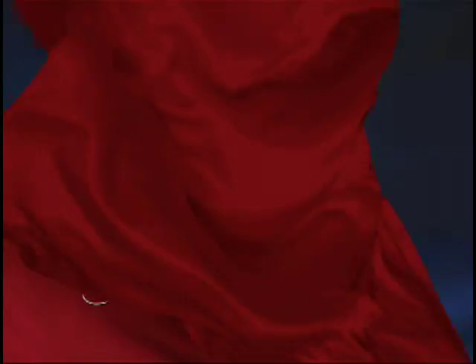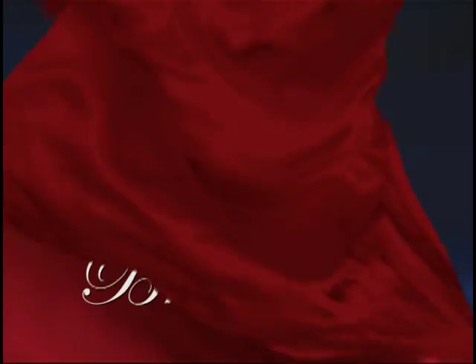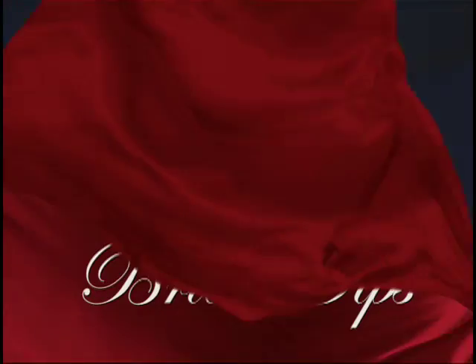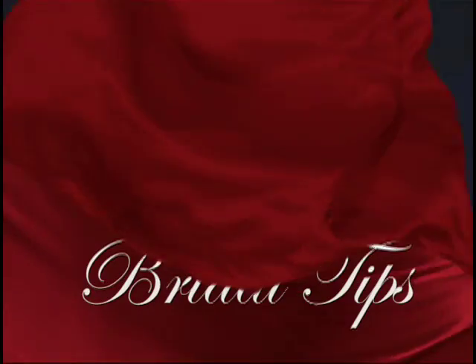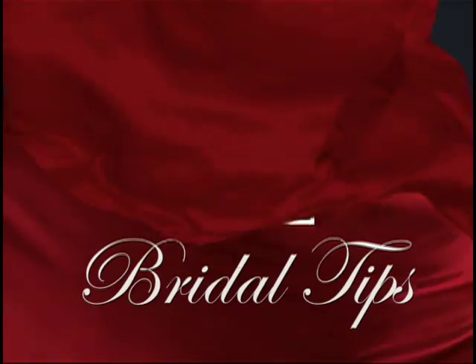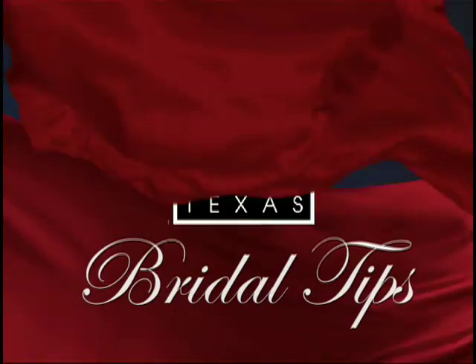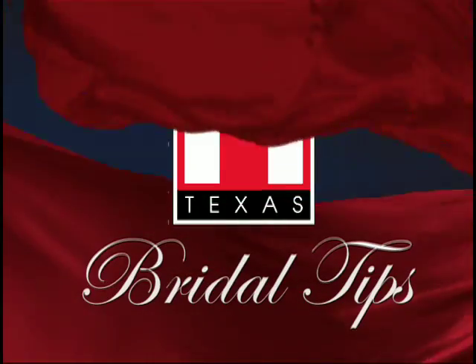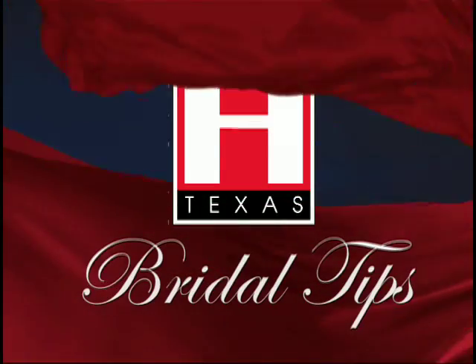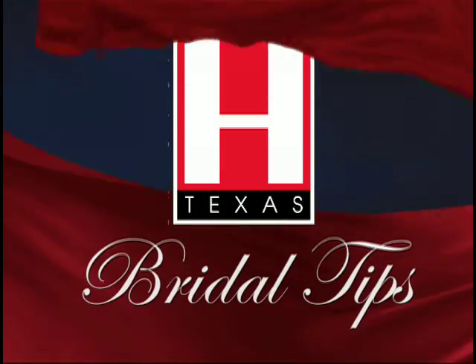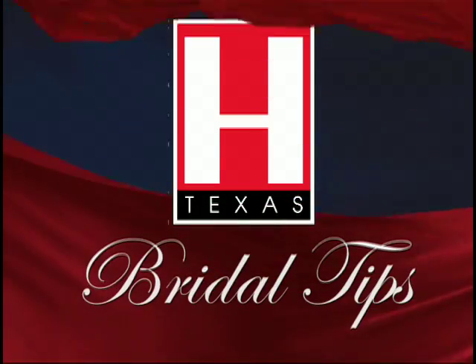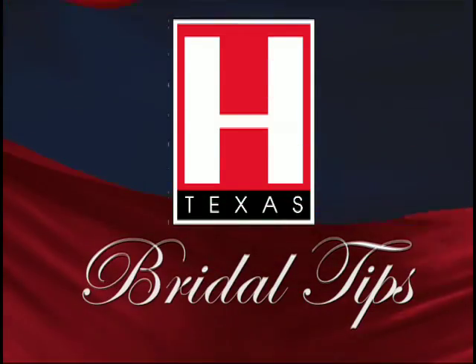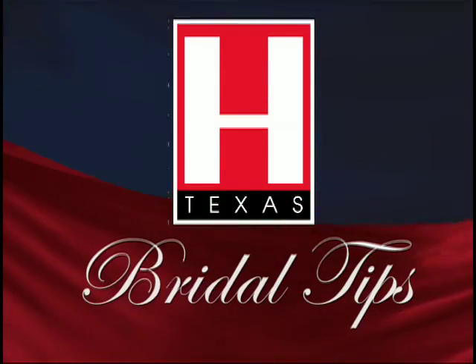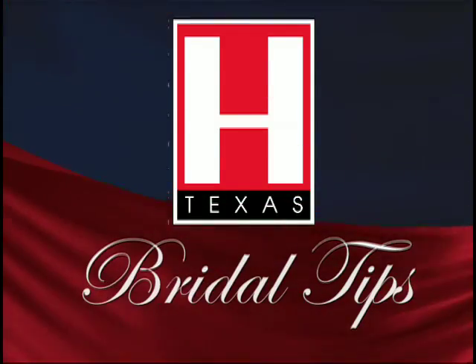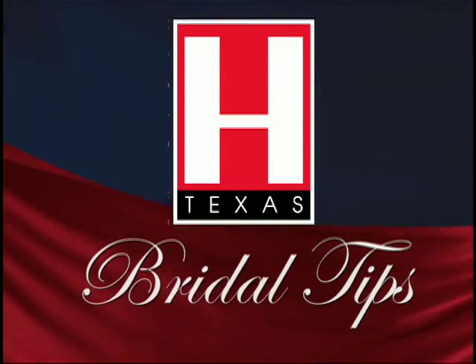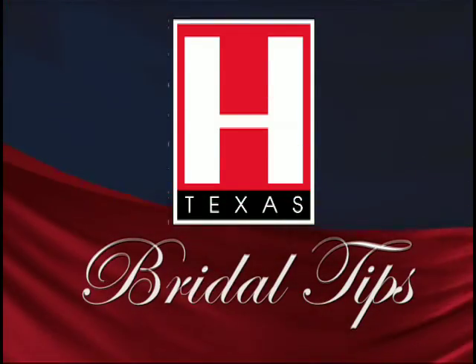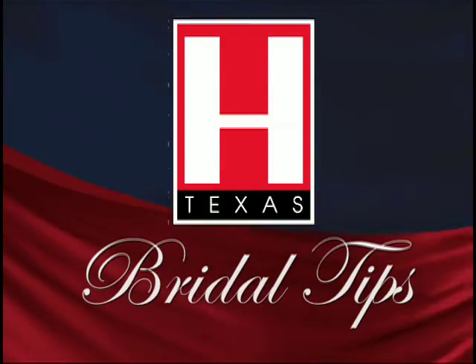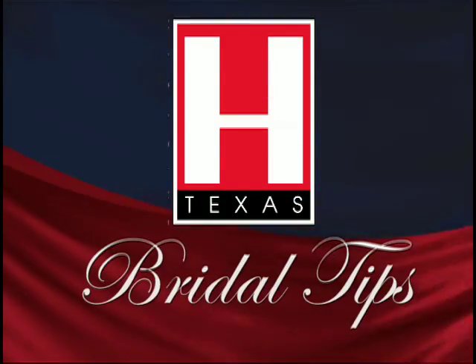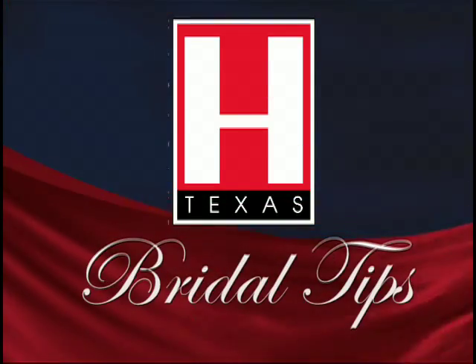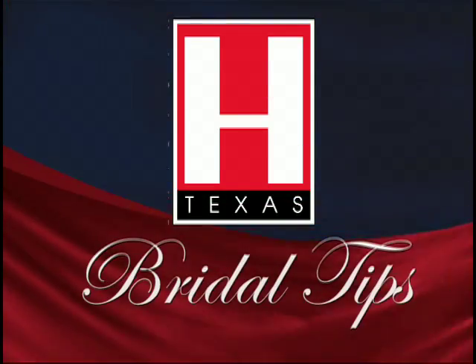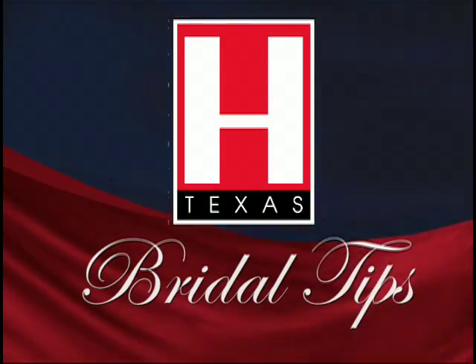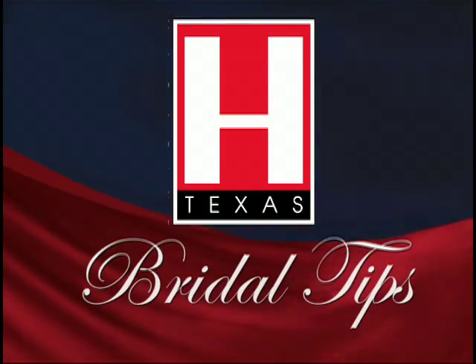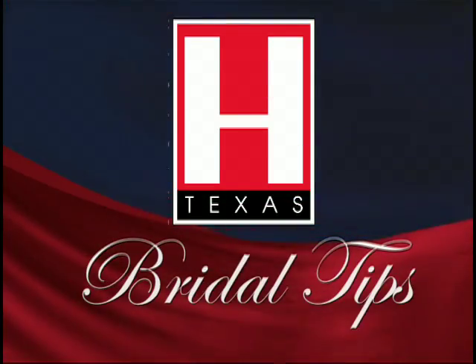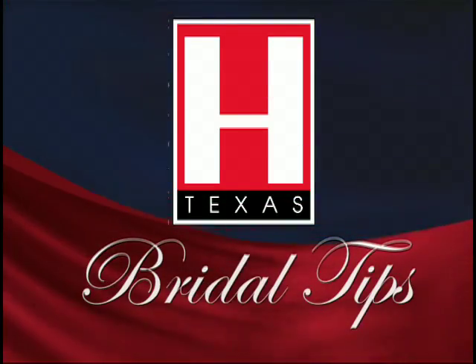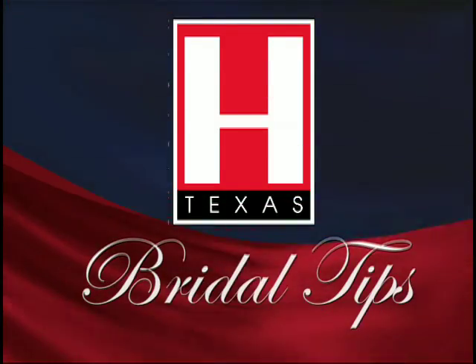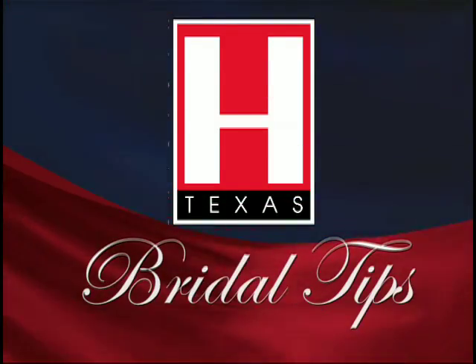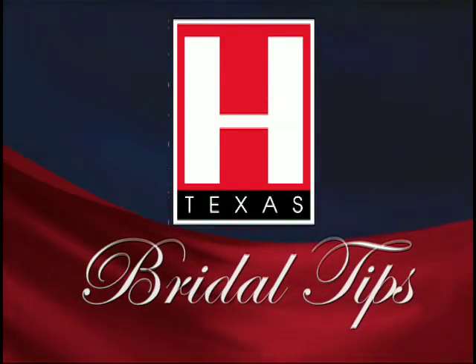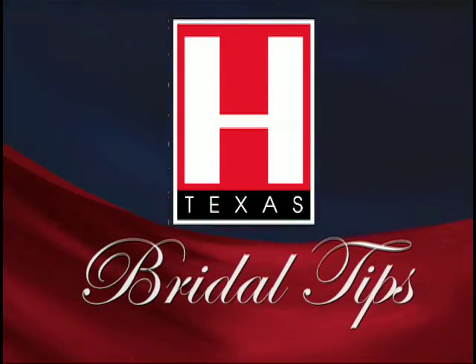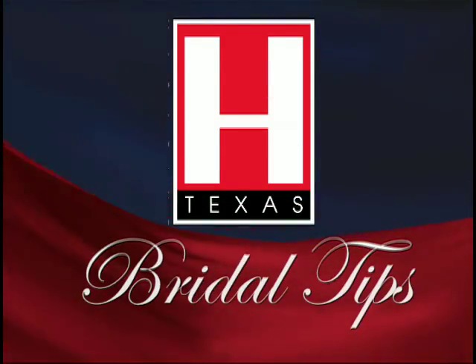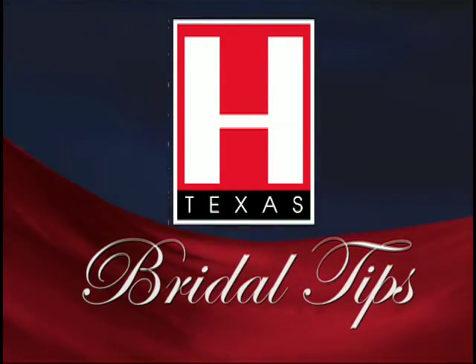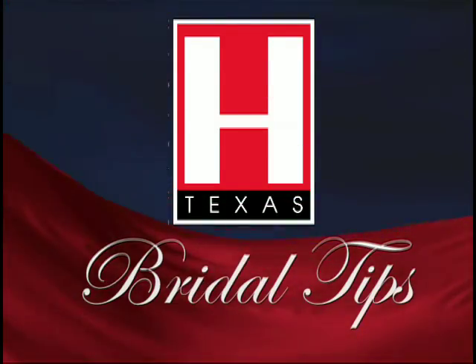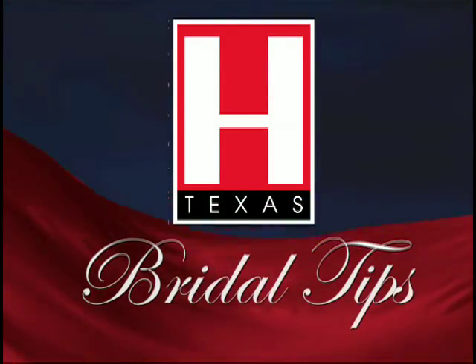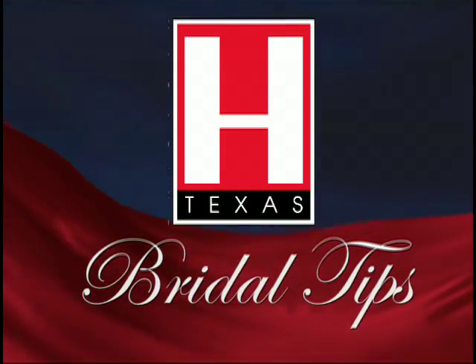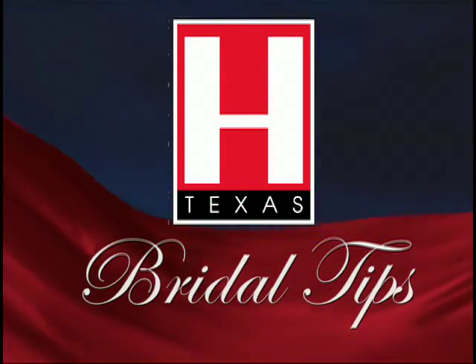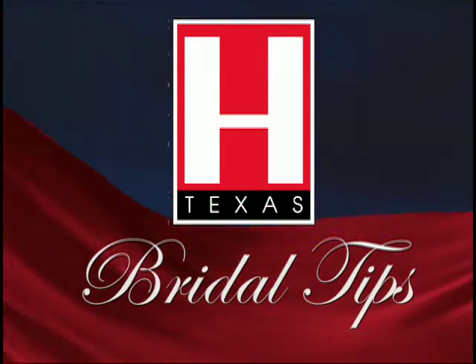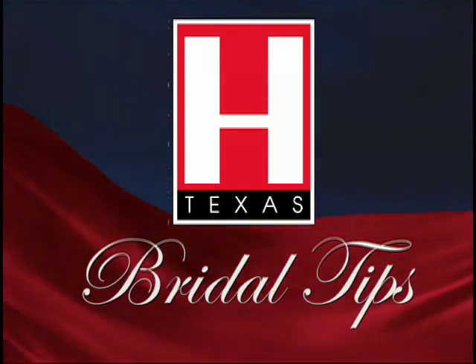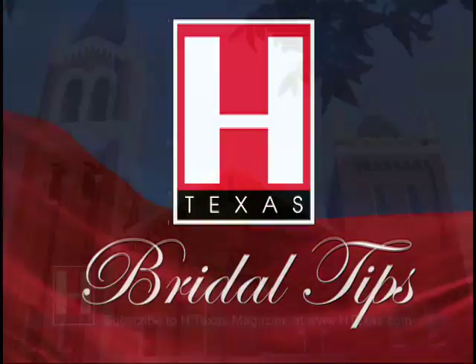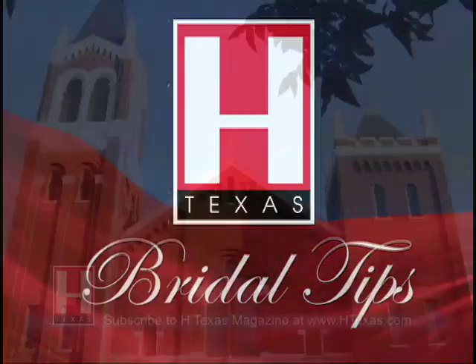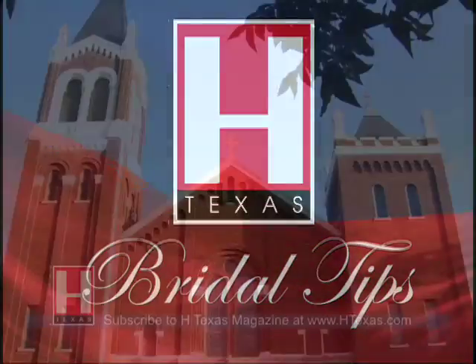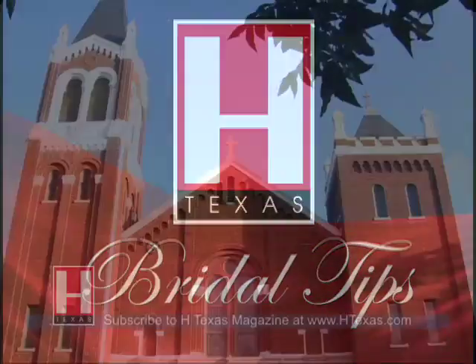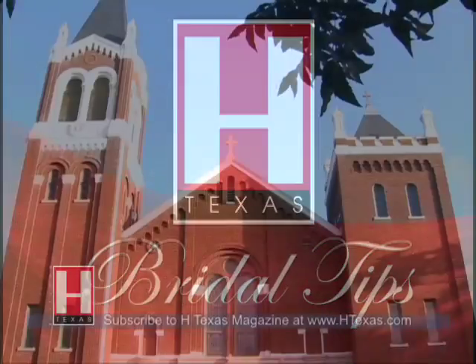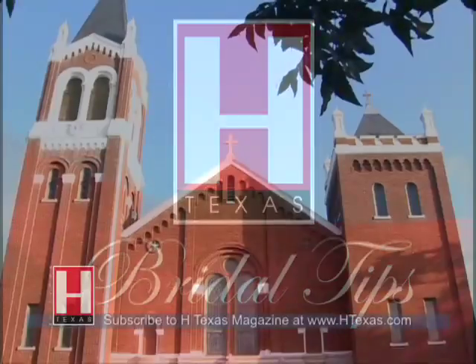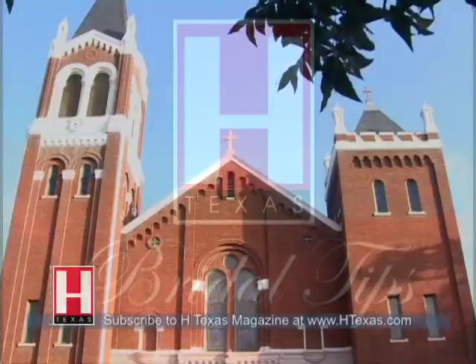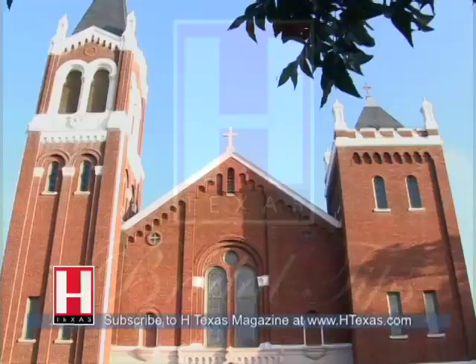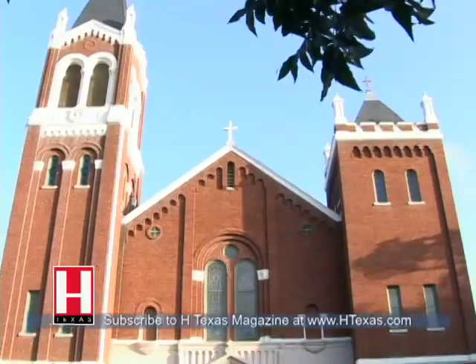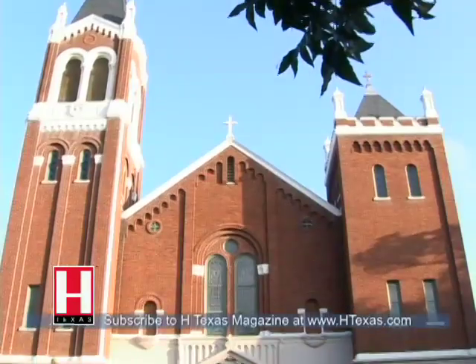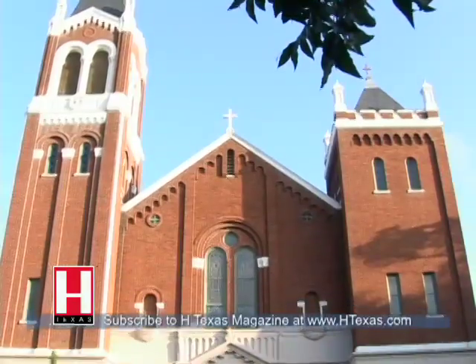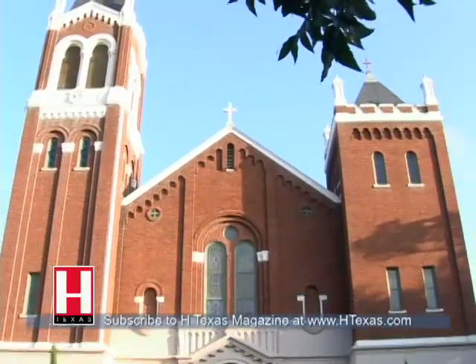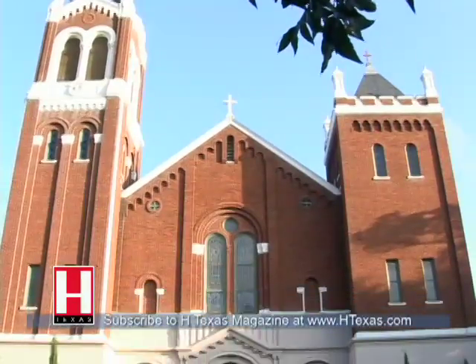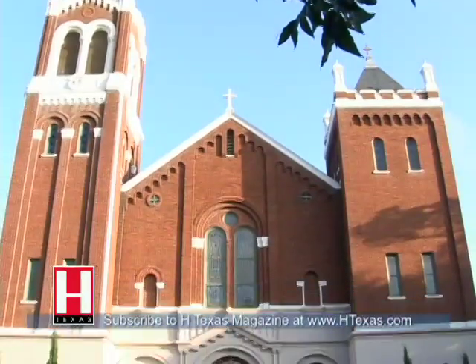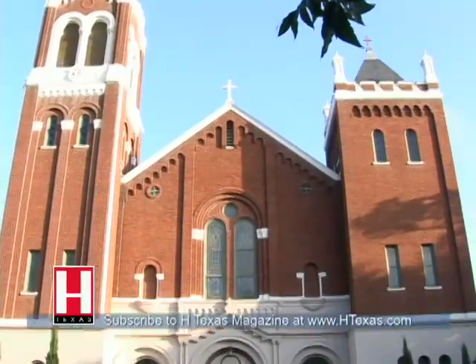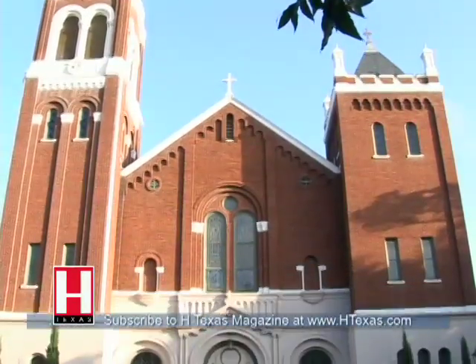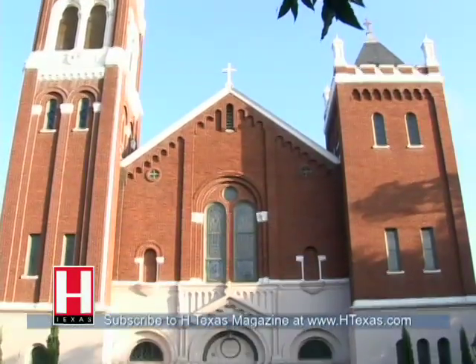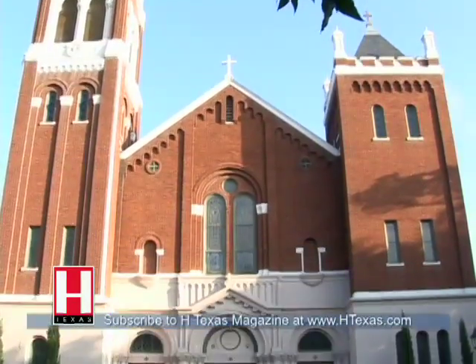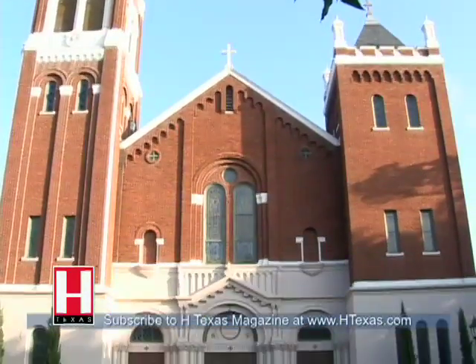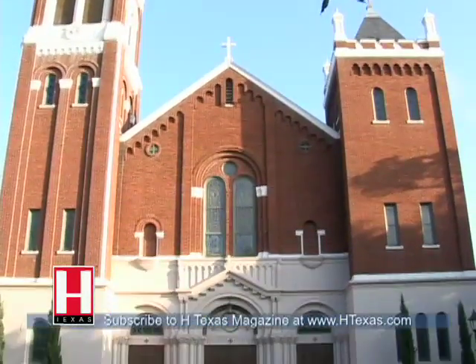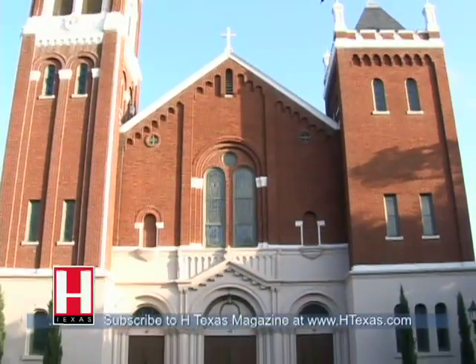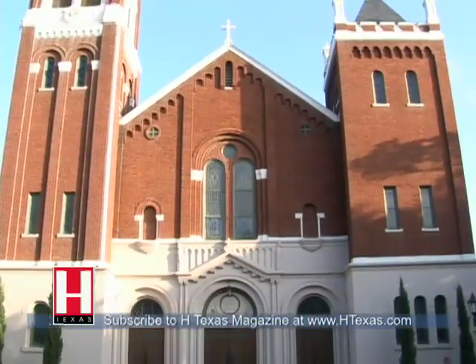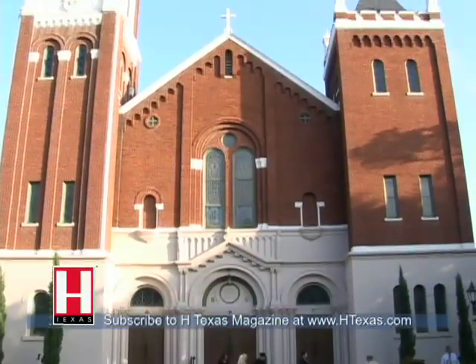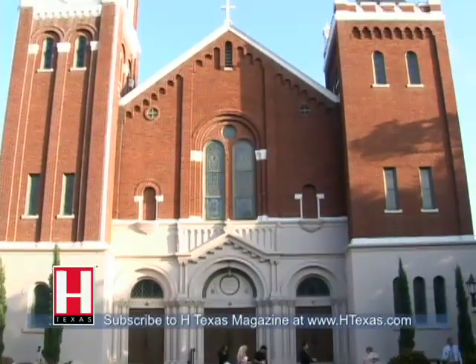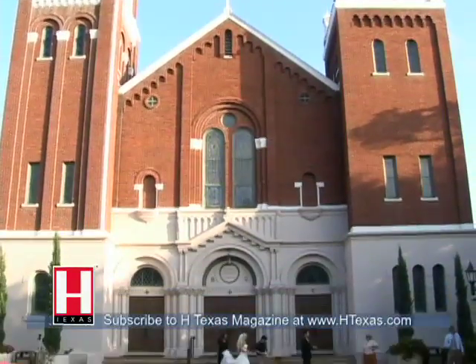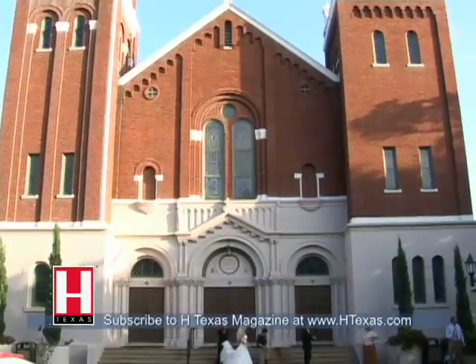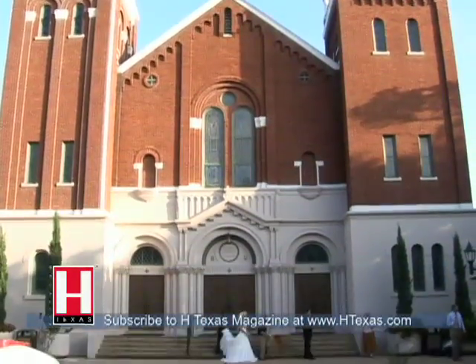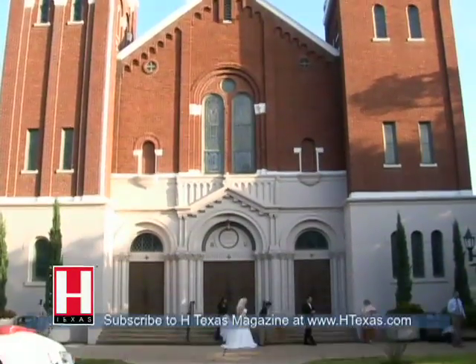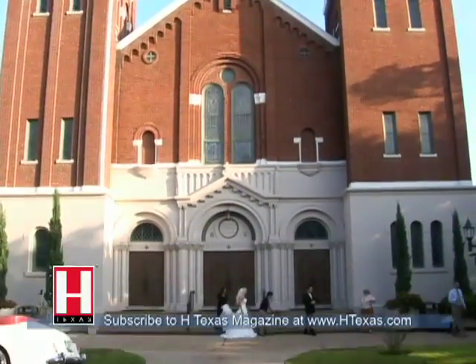Attention brides, your wedding is a very important time. As you get ready to march down the aisle, here are some wedding day photo tips.